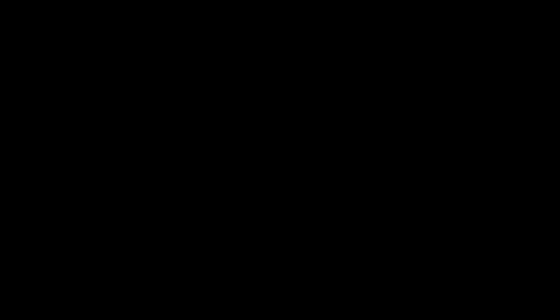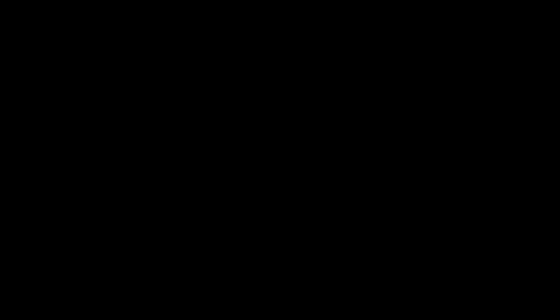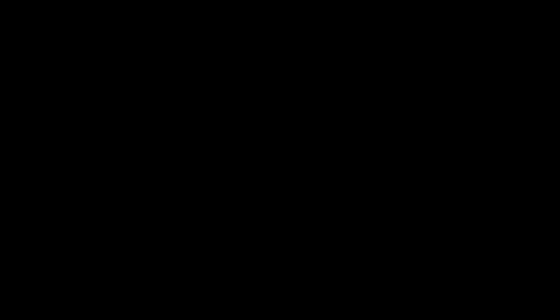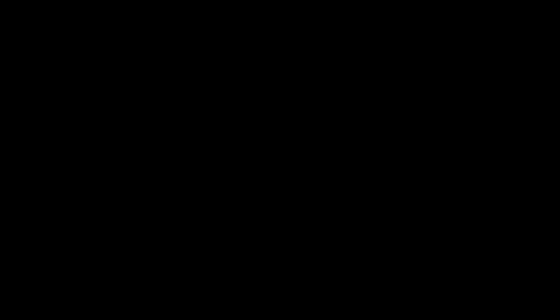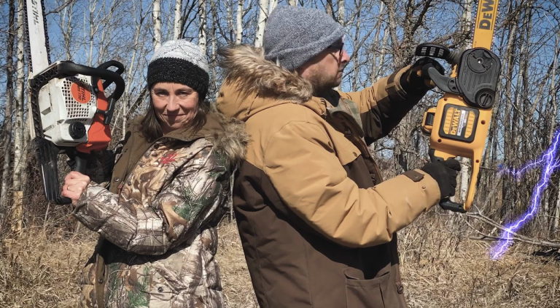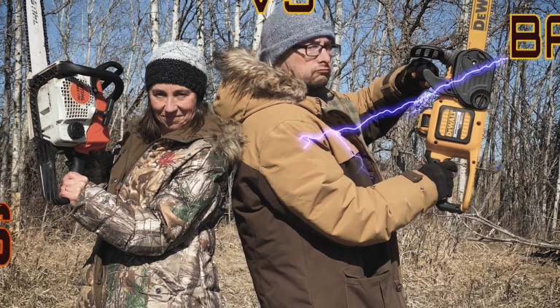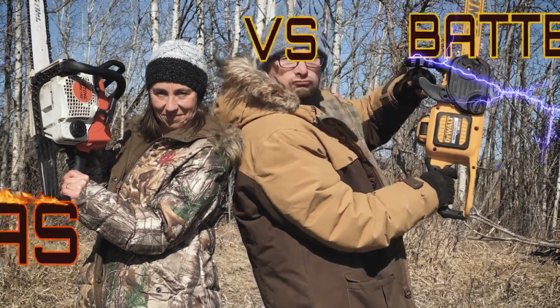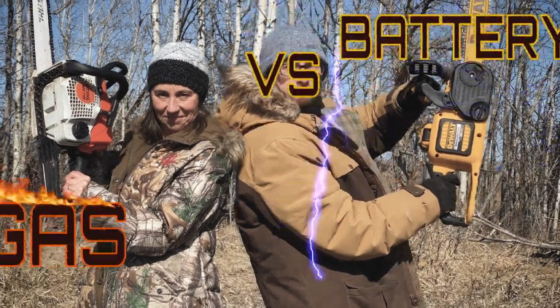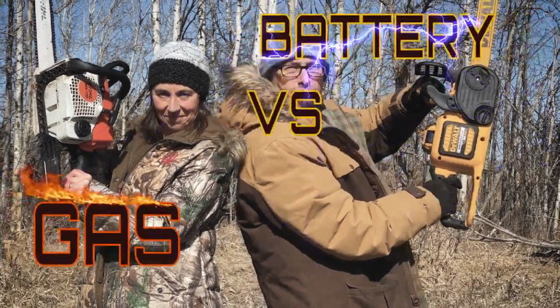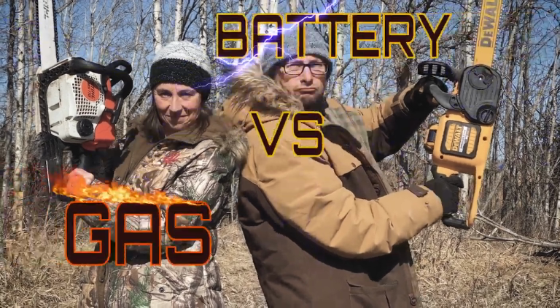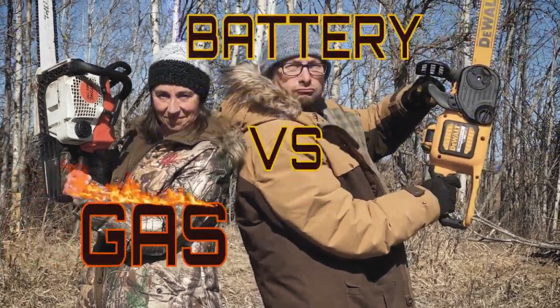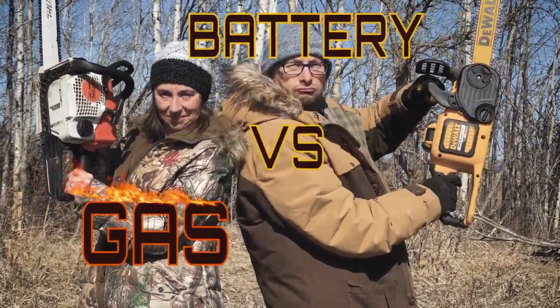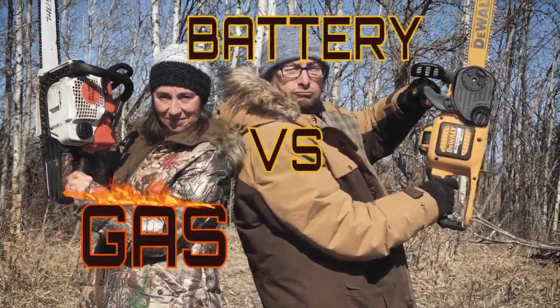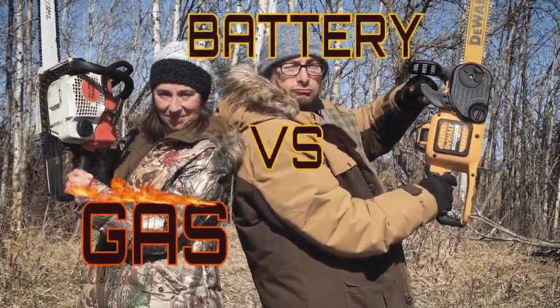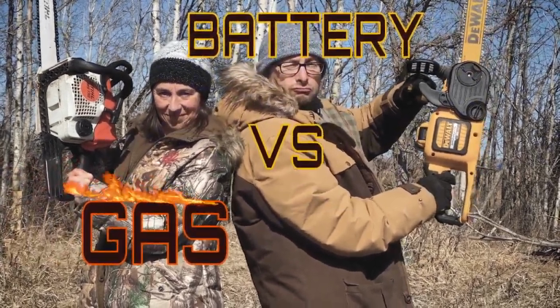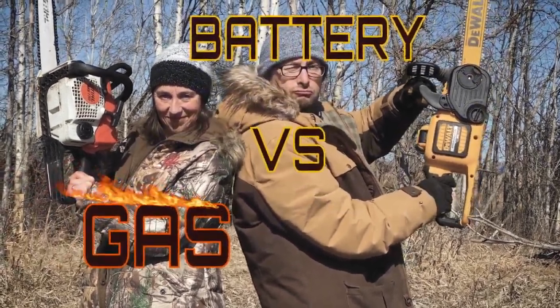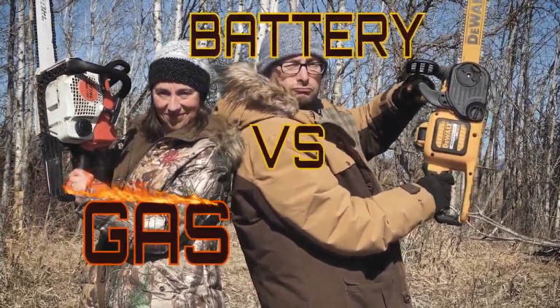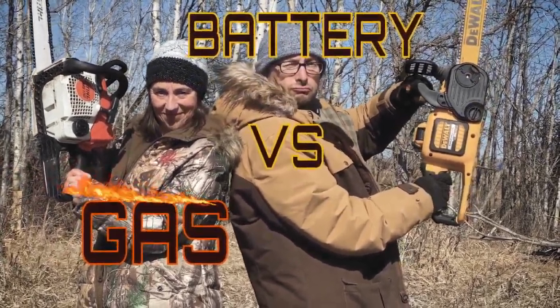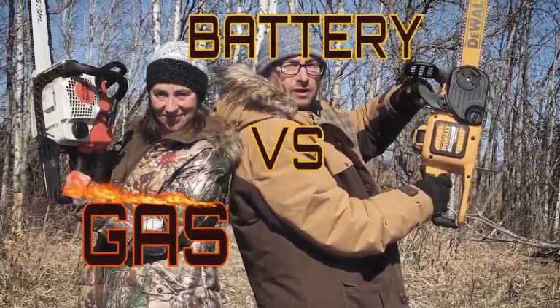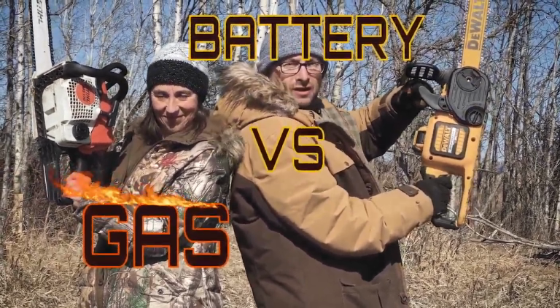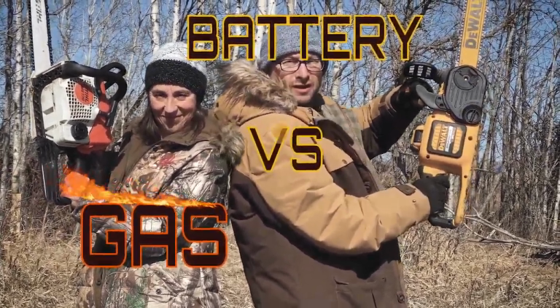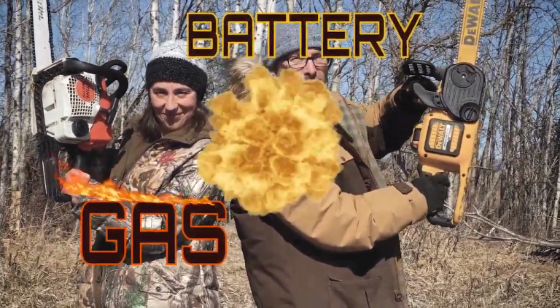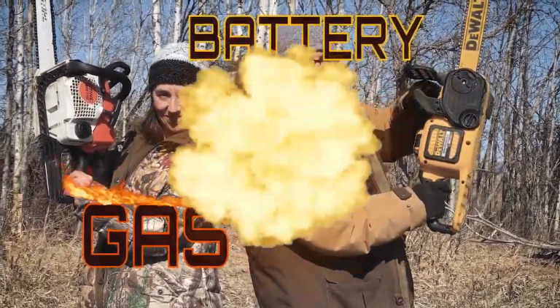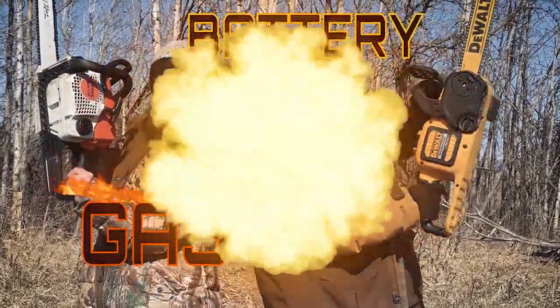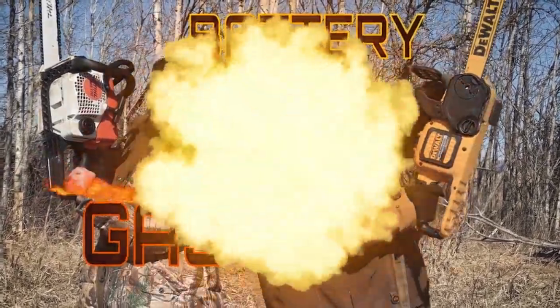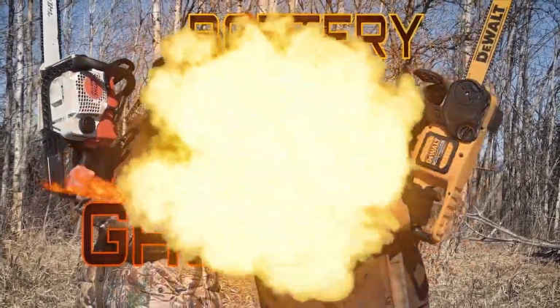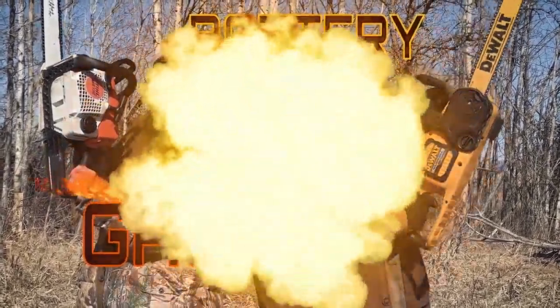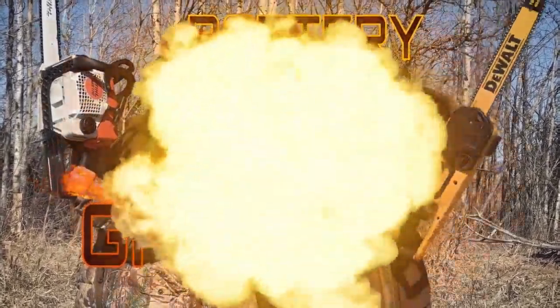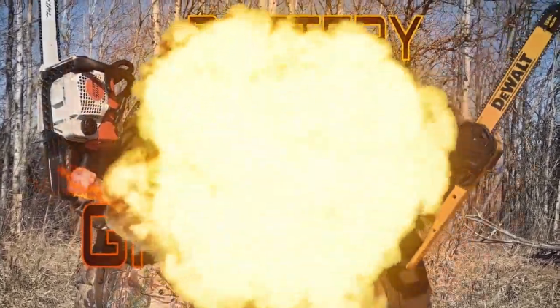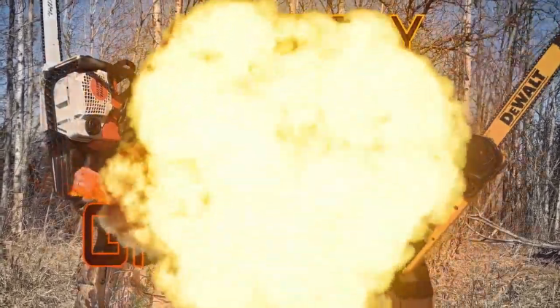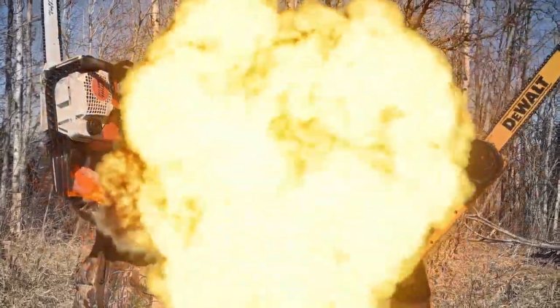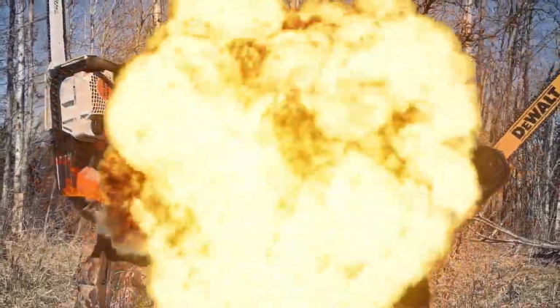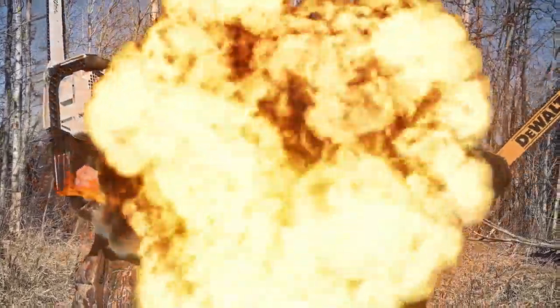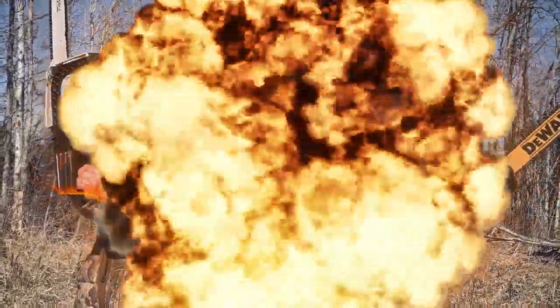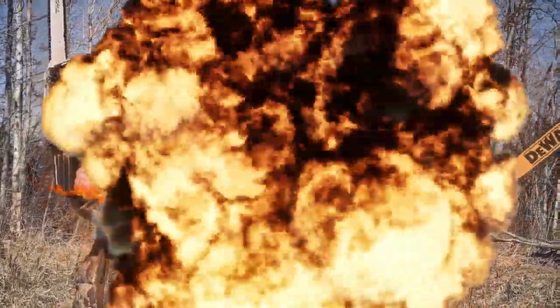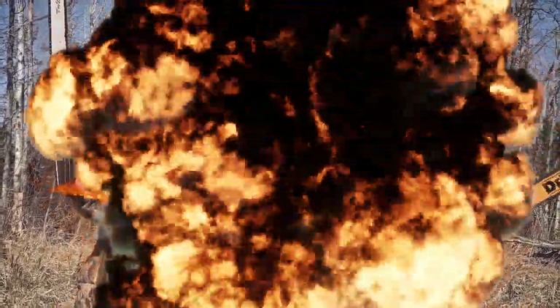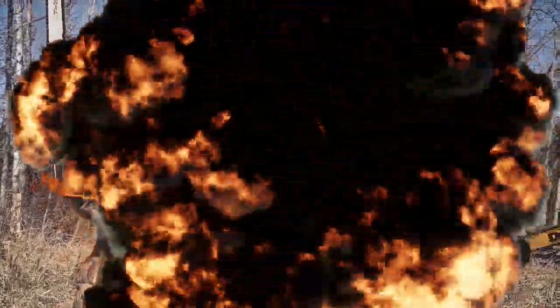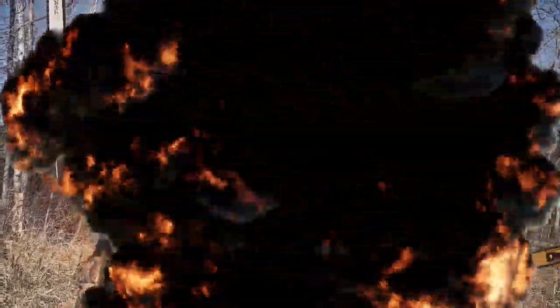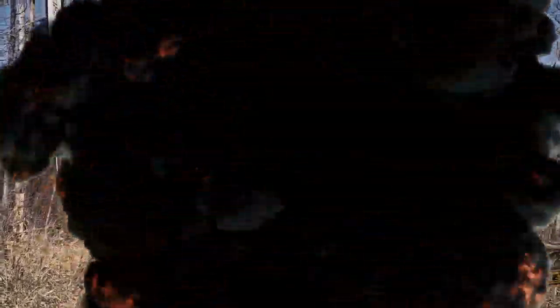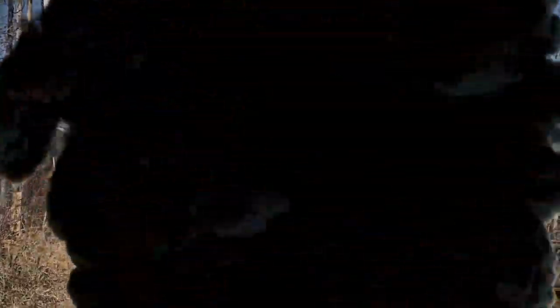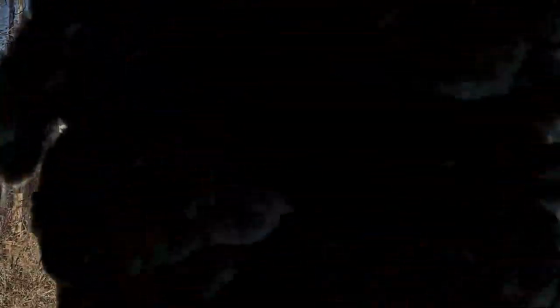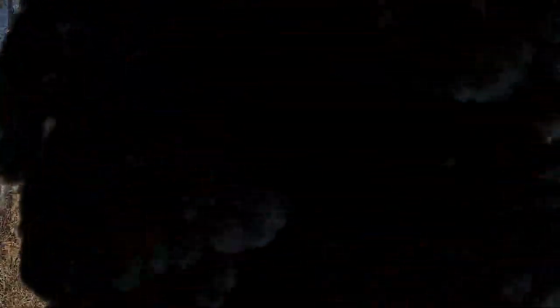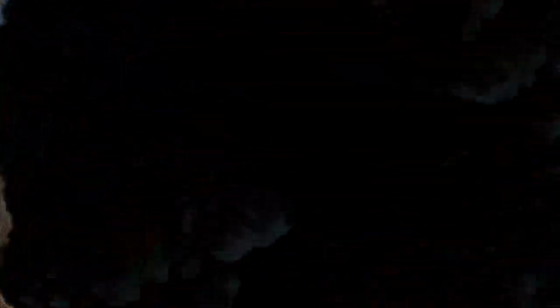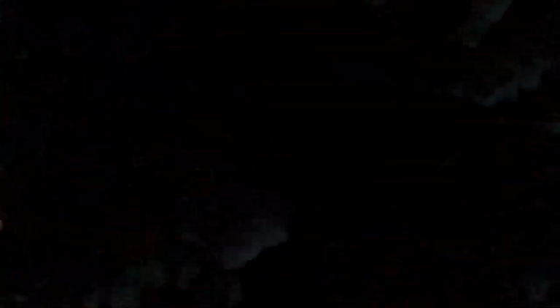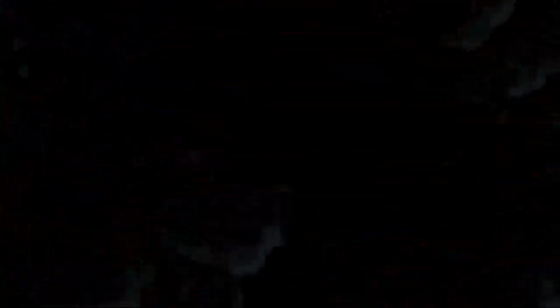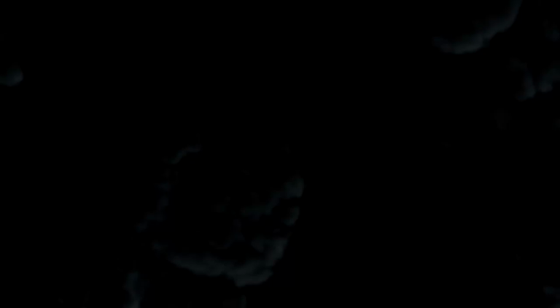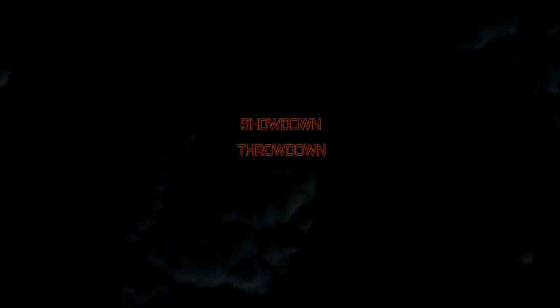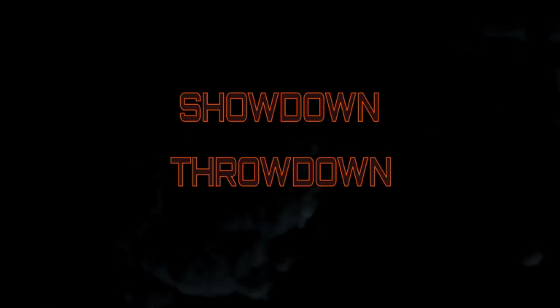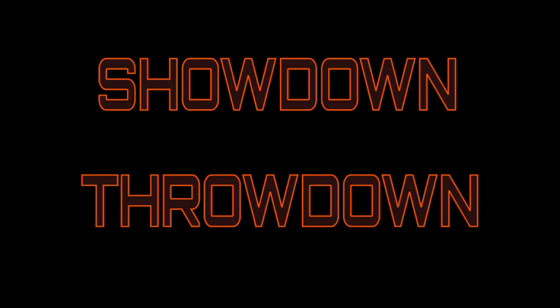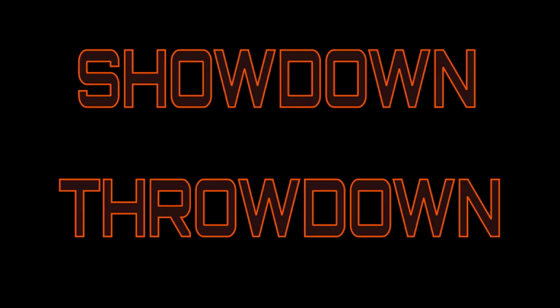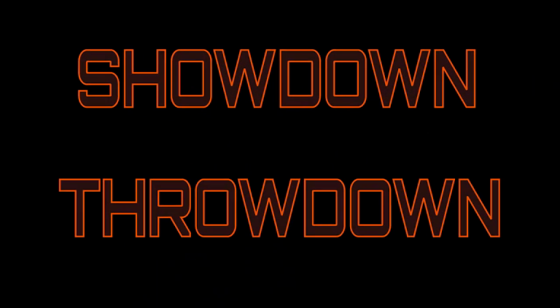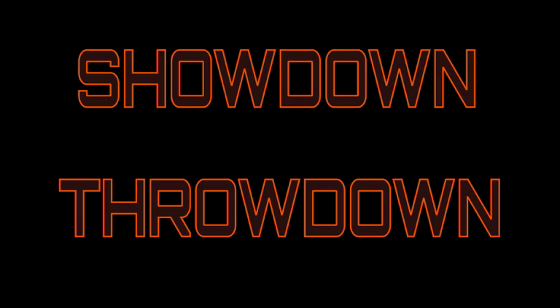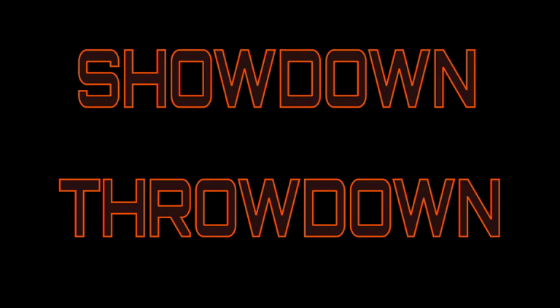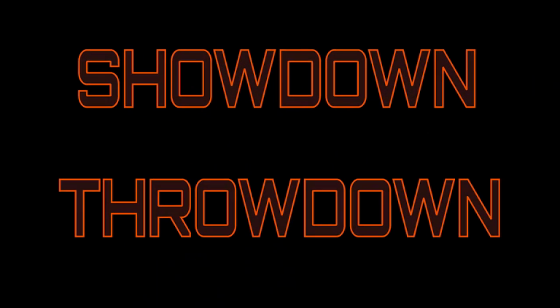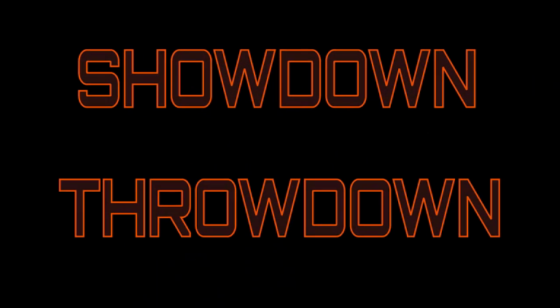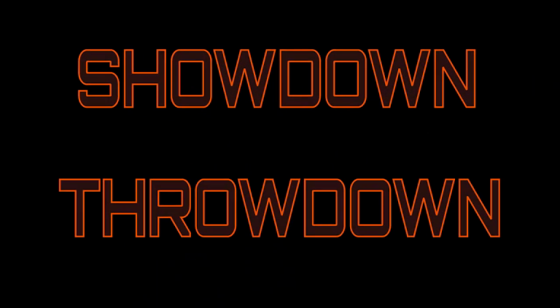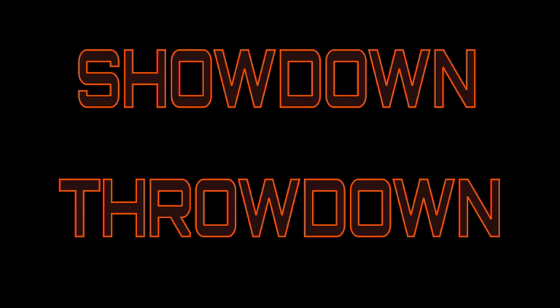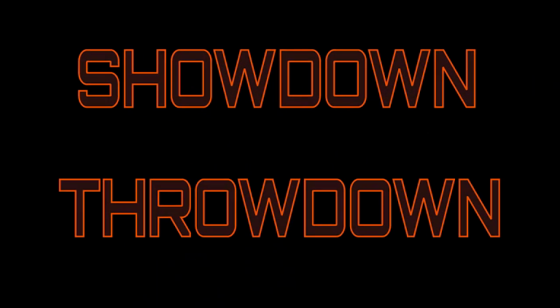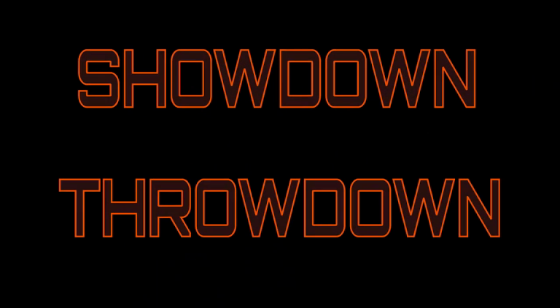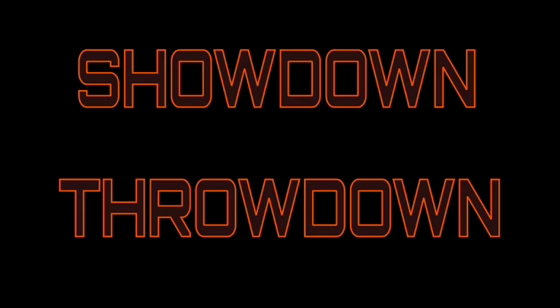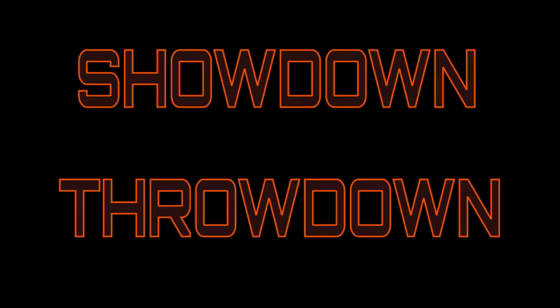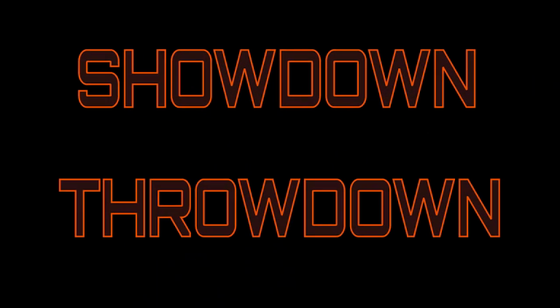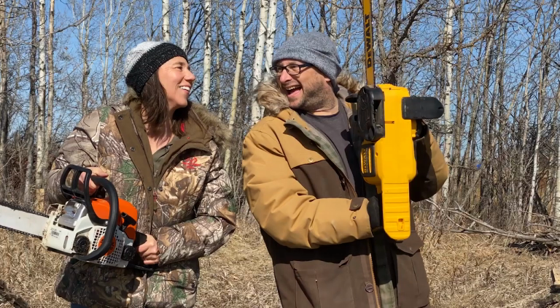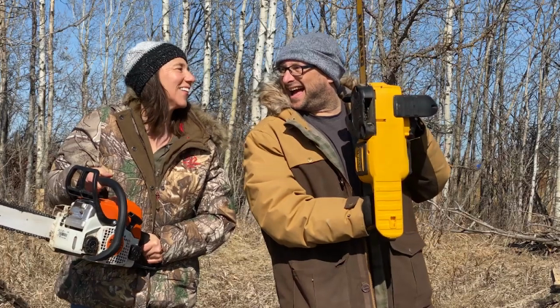On this episode, it's the showdown throwdown!